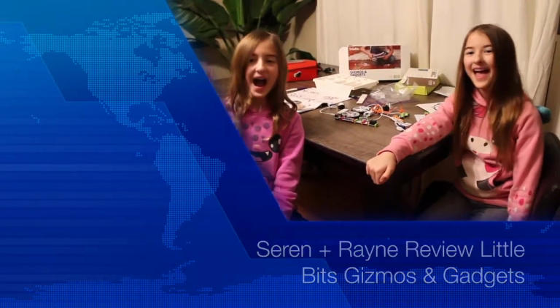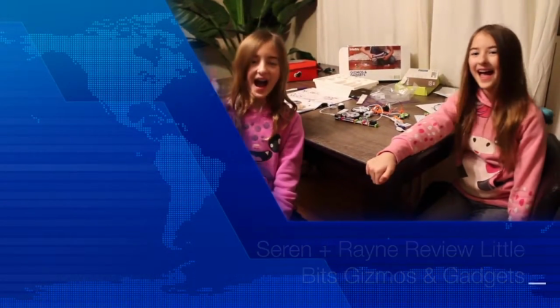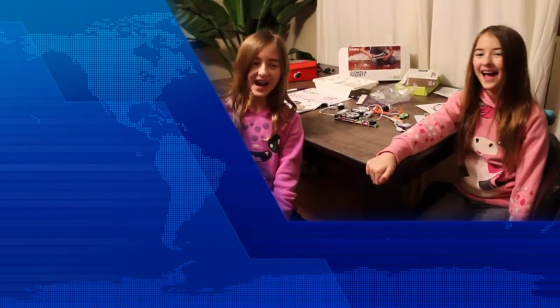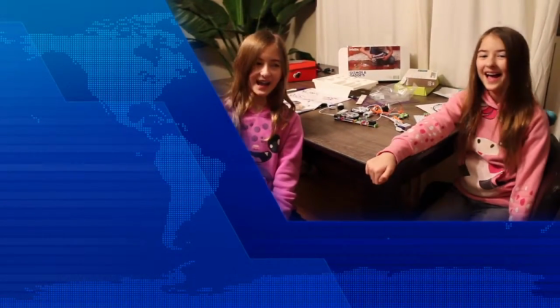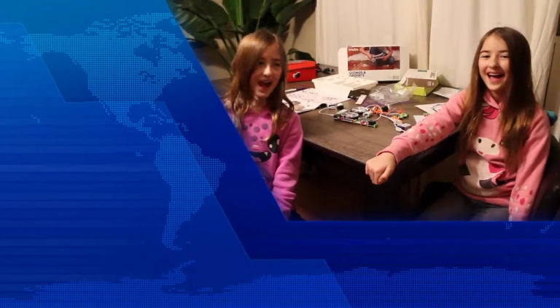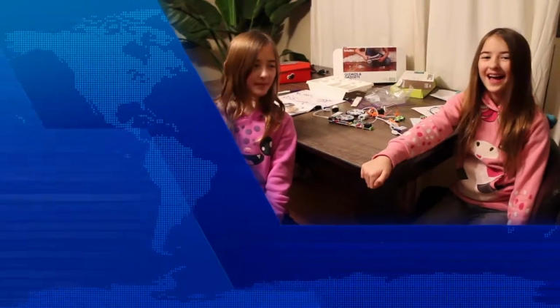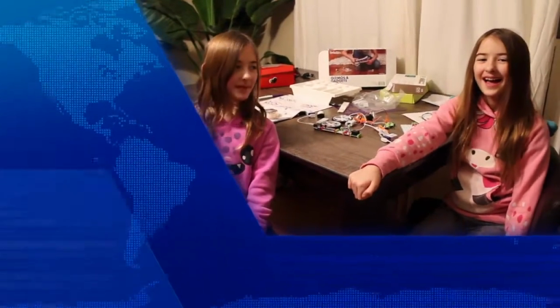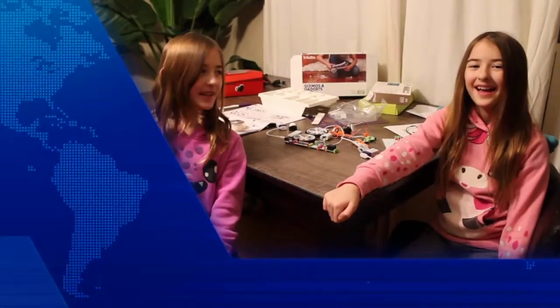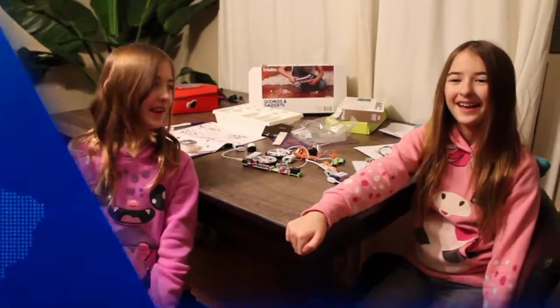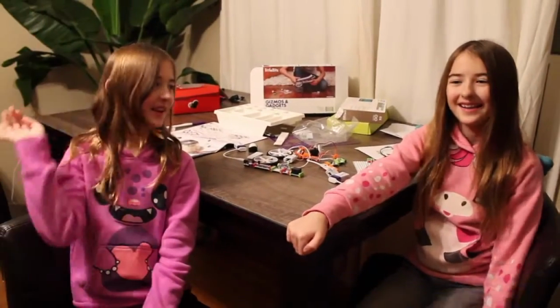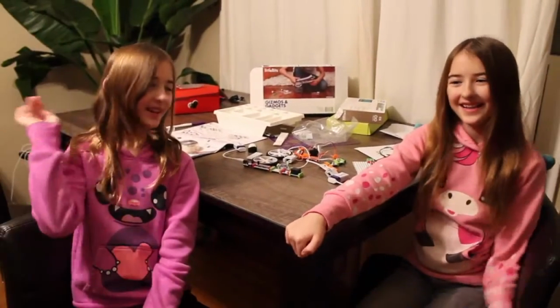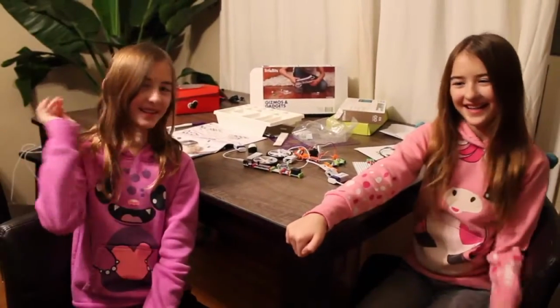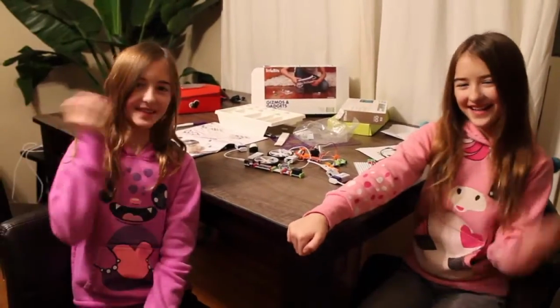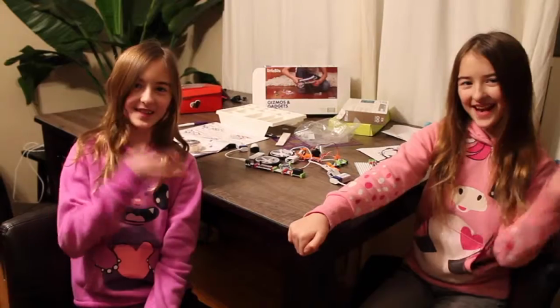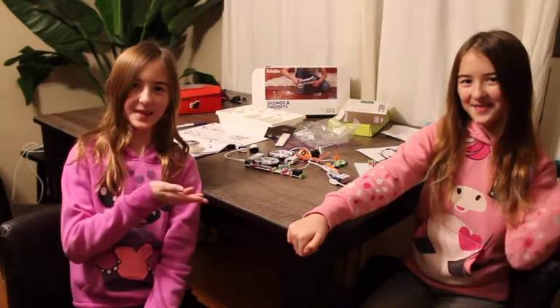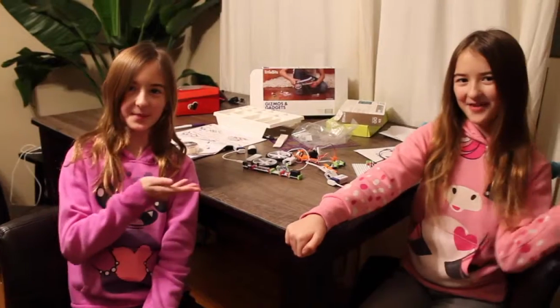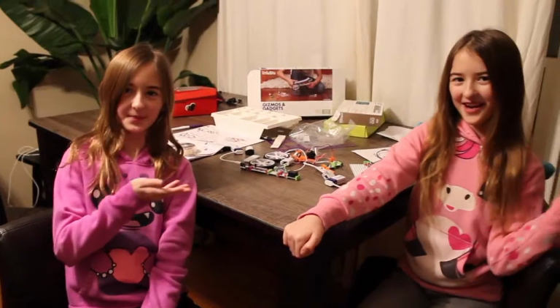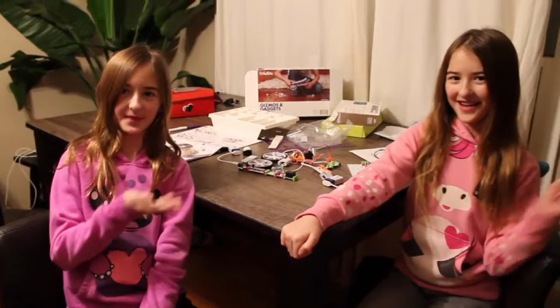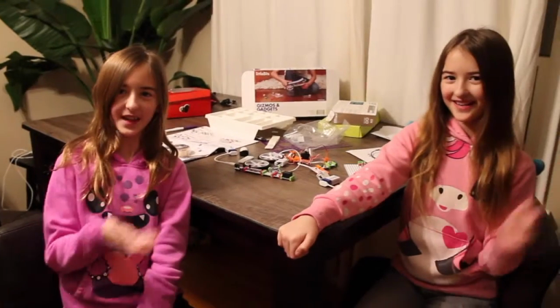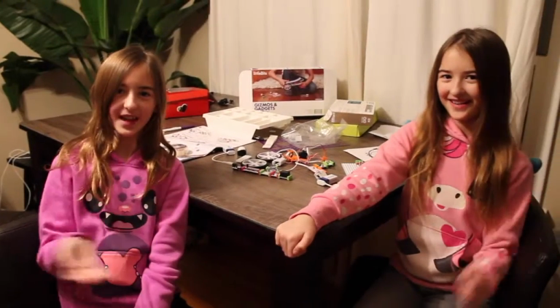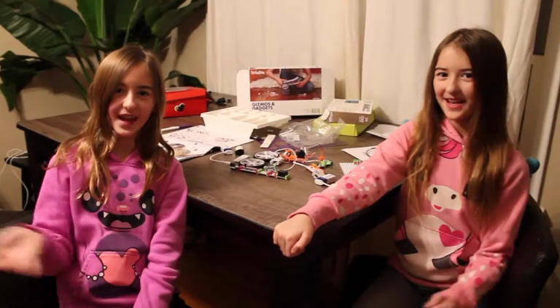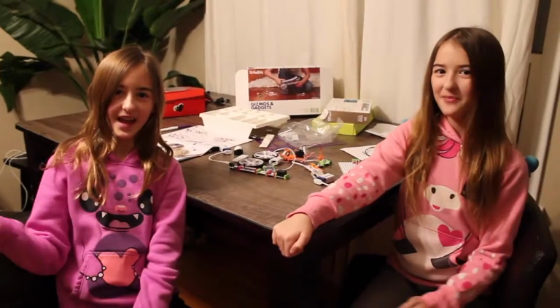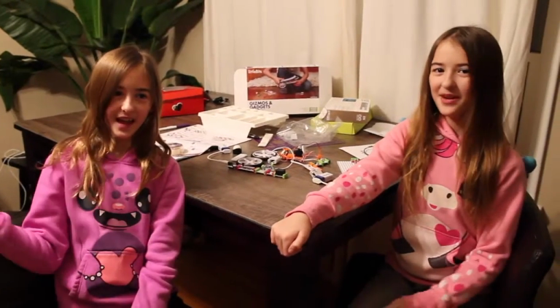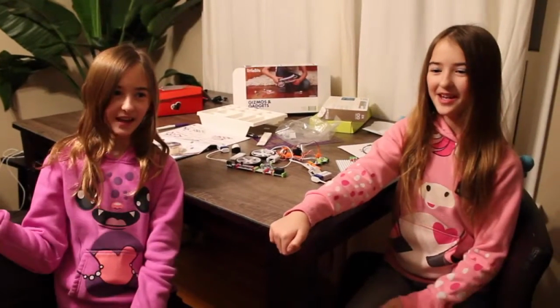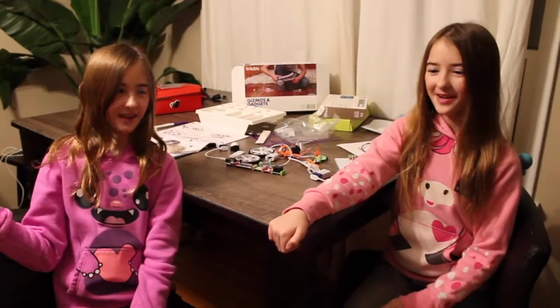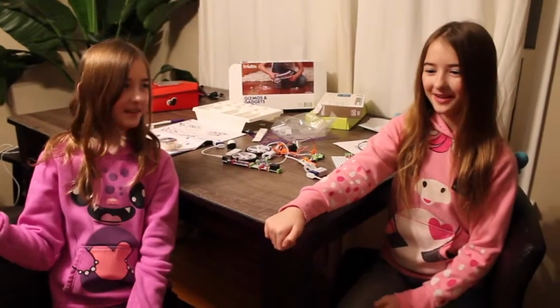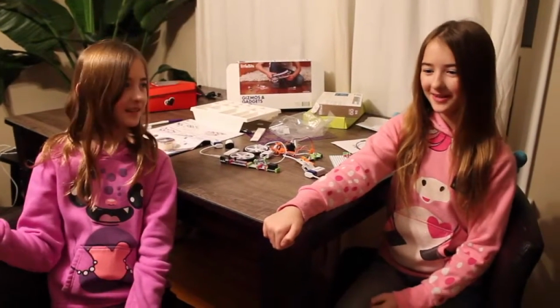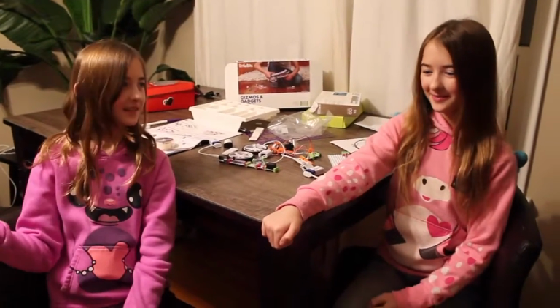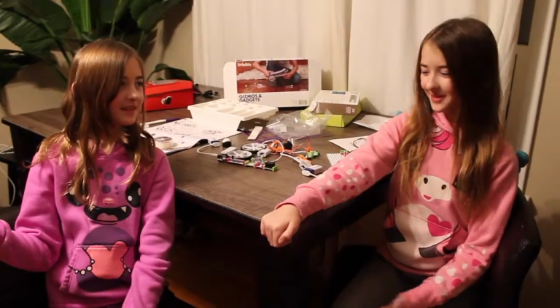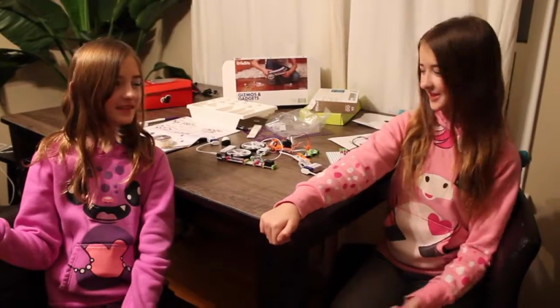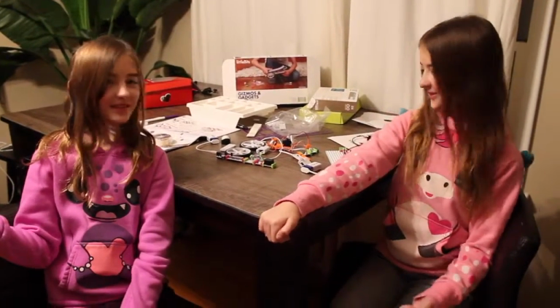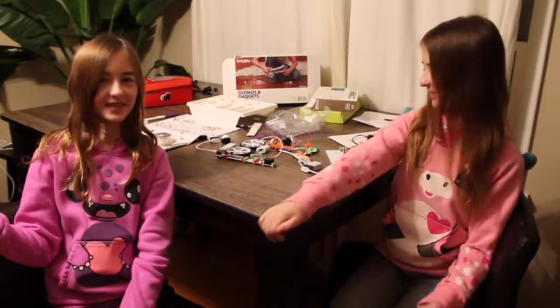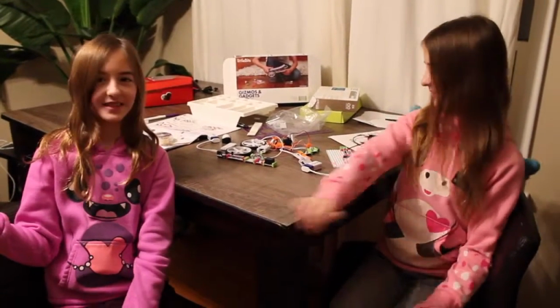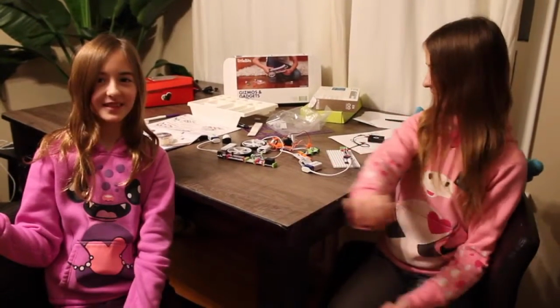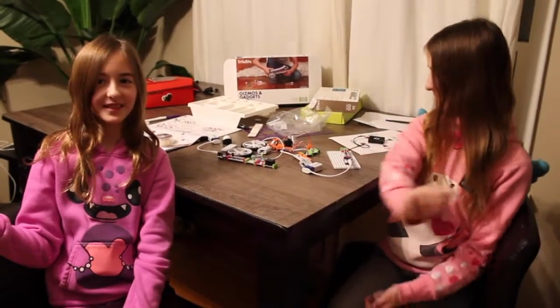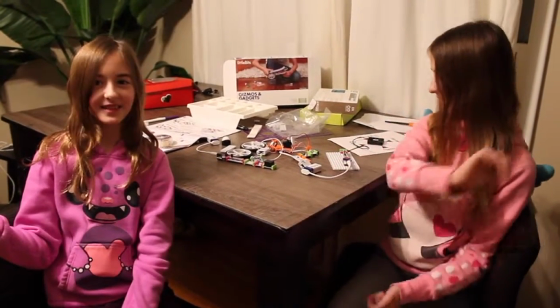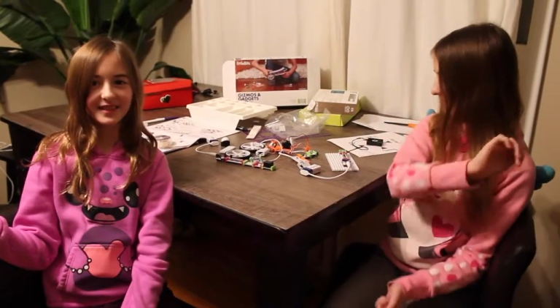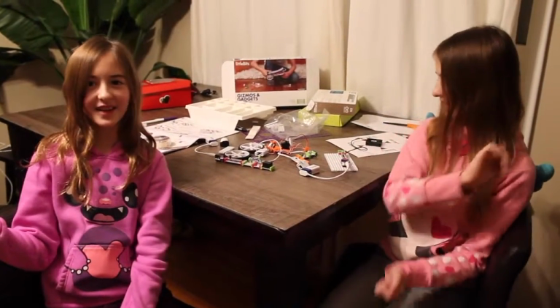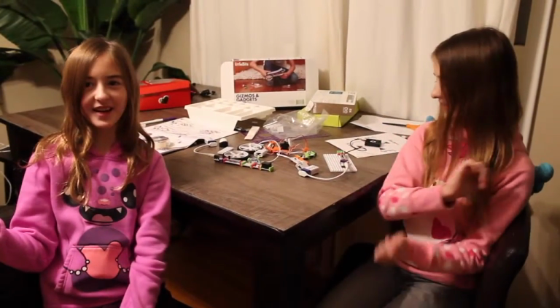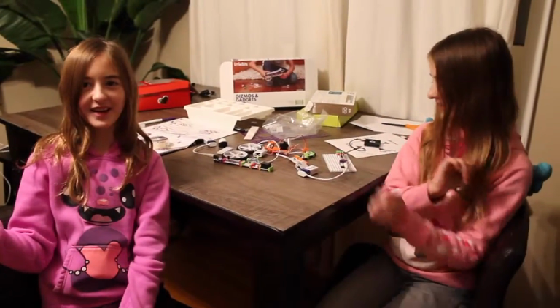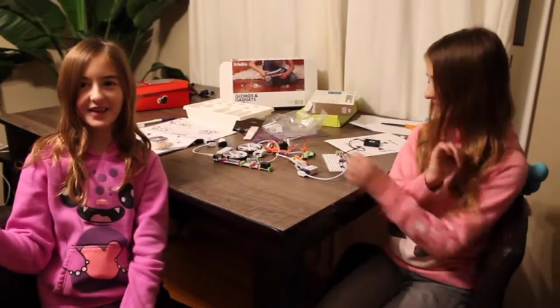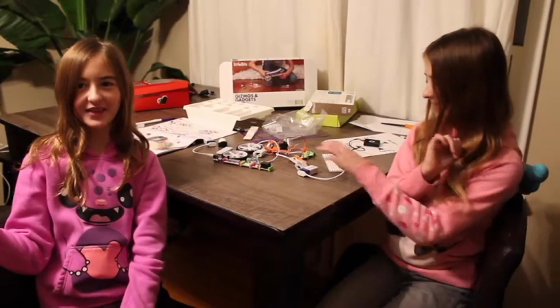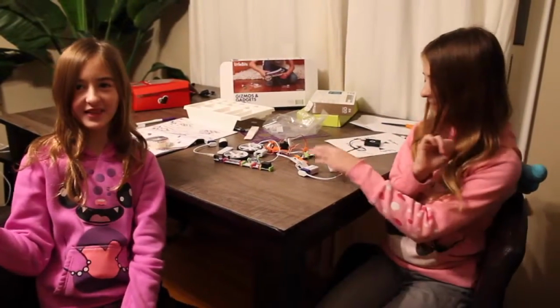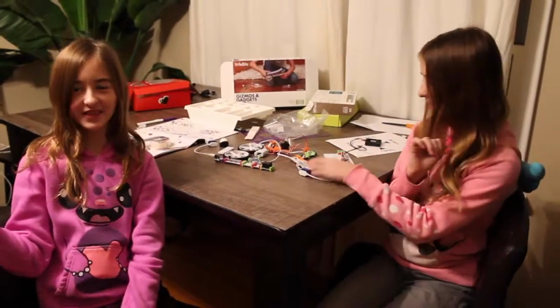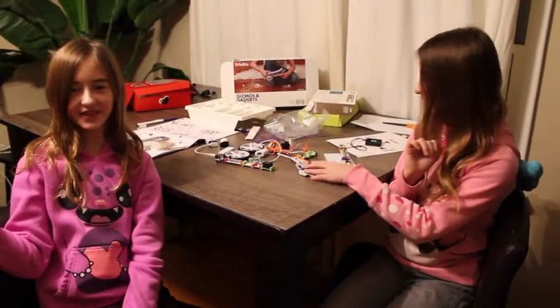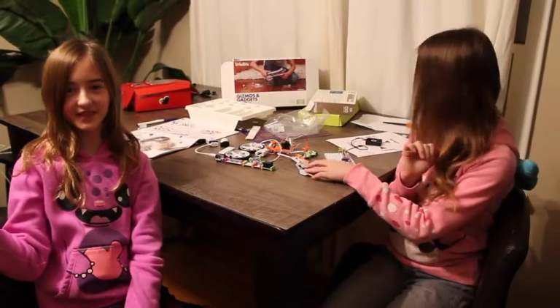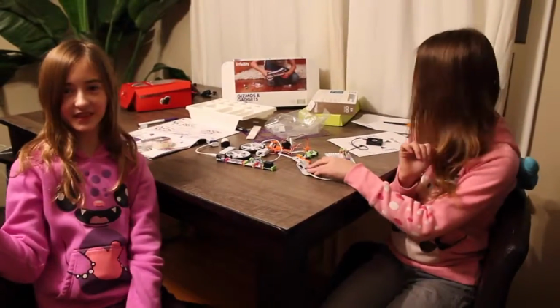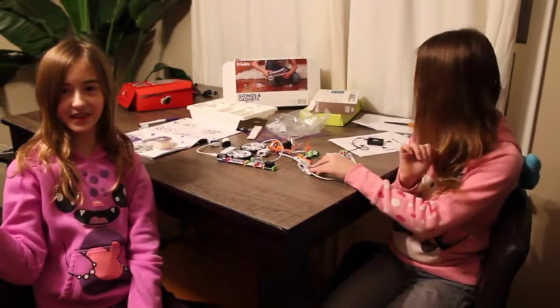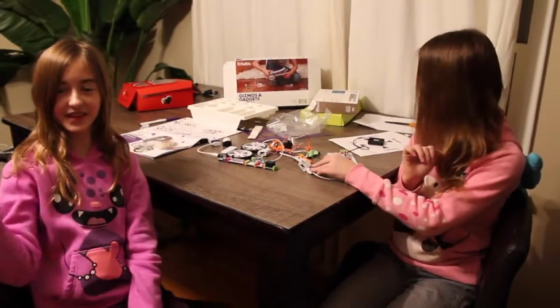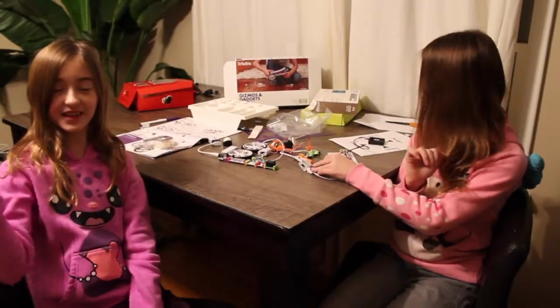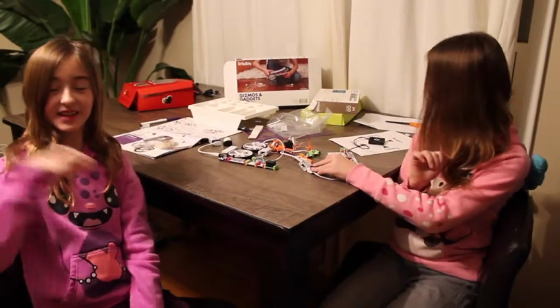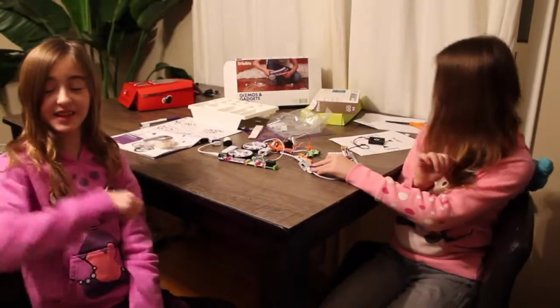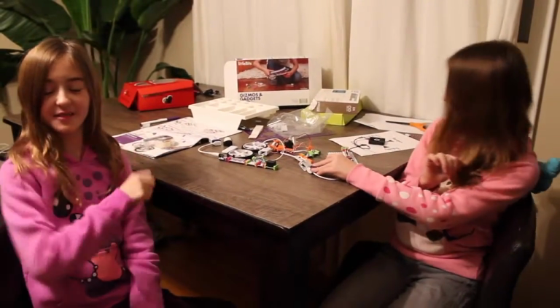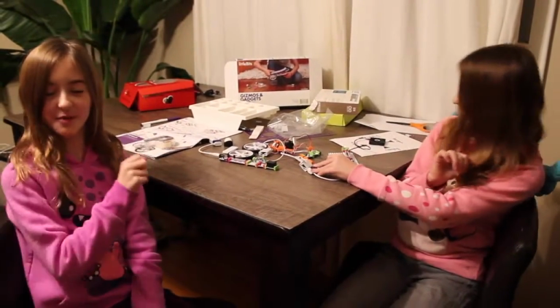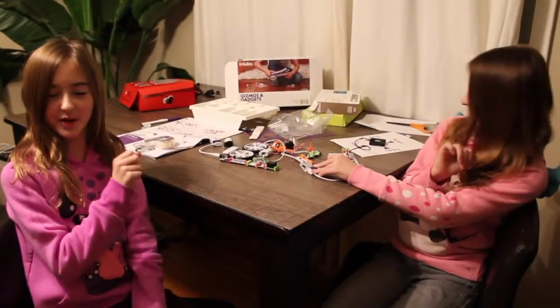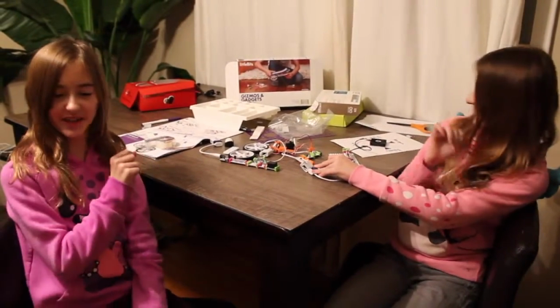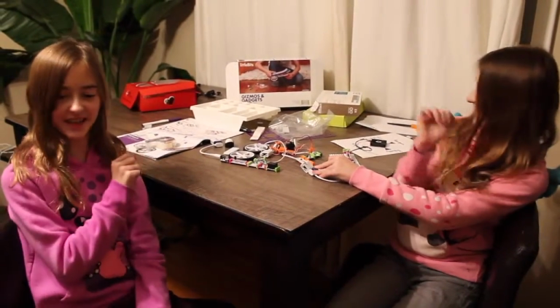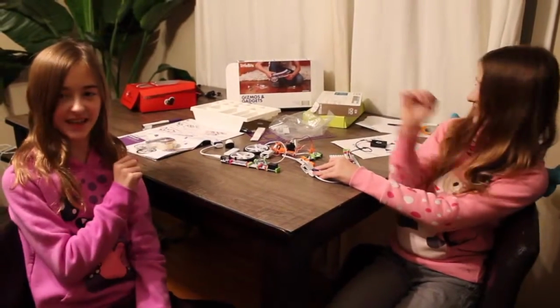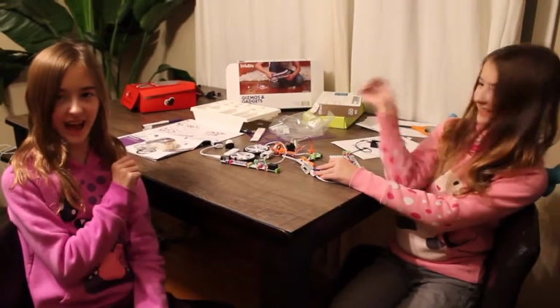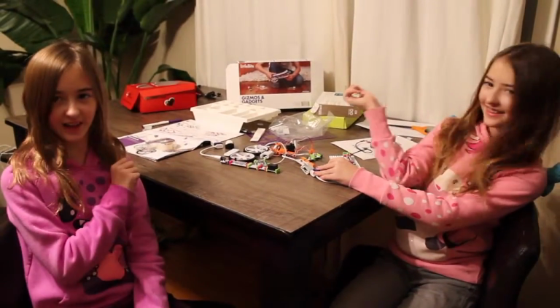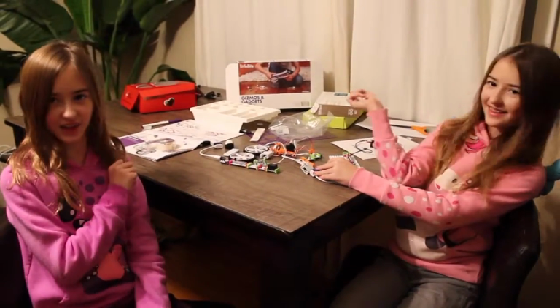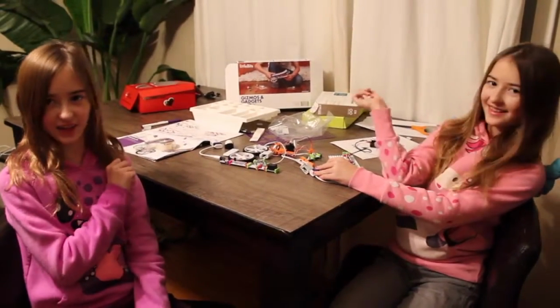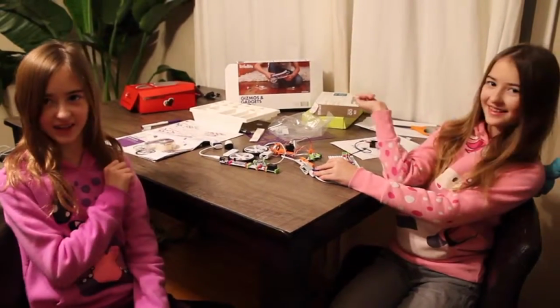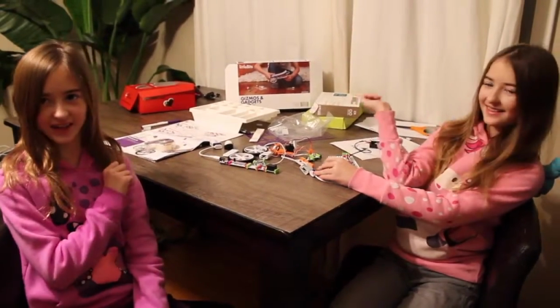Hi! I'm Sarah. And I'm Ray. And we are going to be doing a review on Little Bits Gizmos and Gadgets.